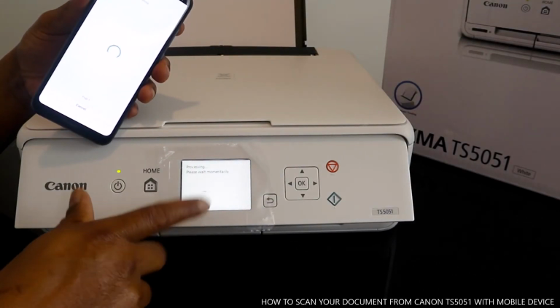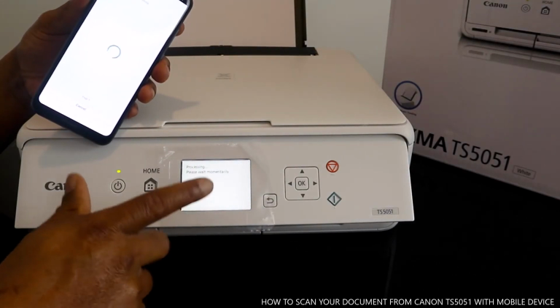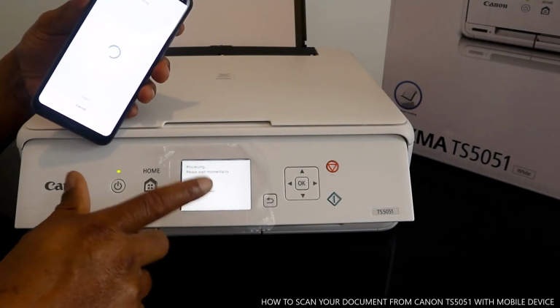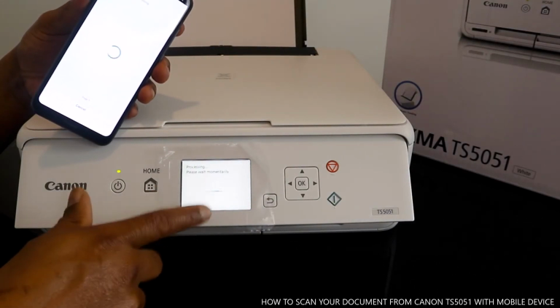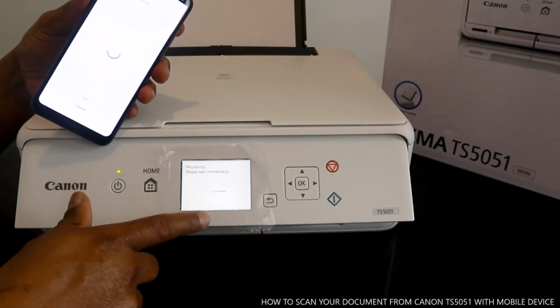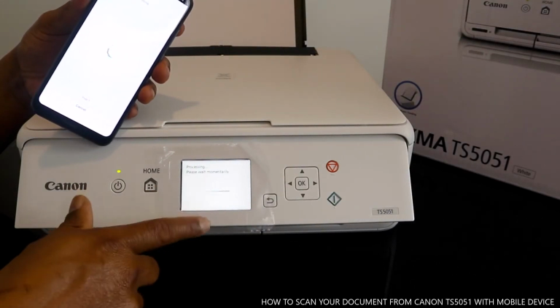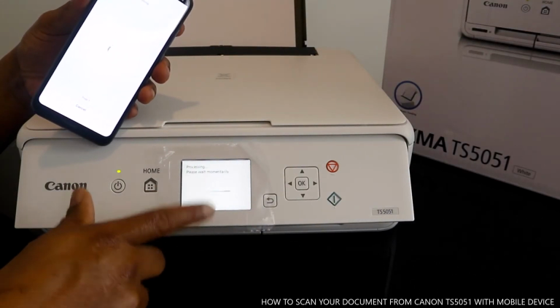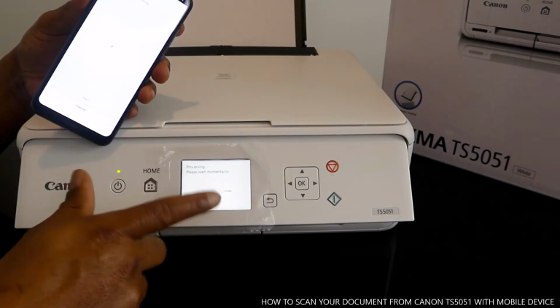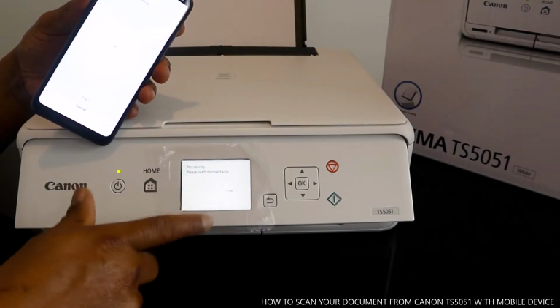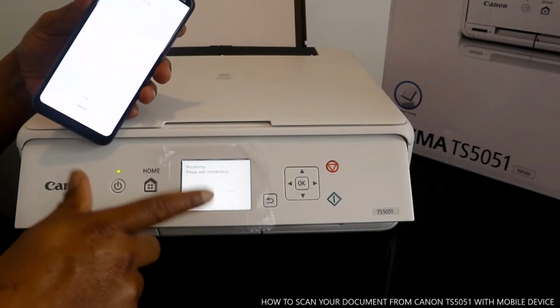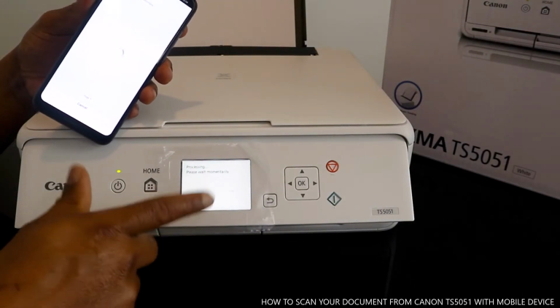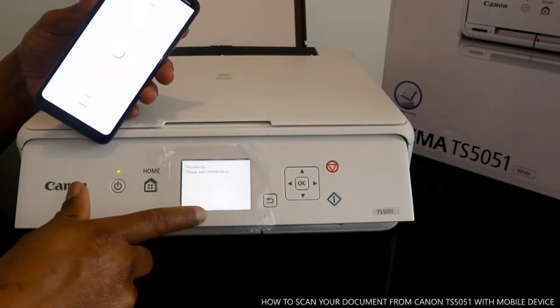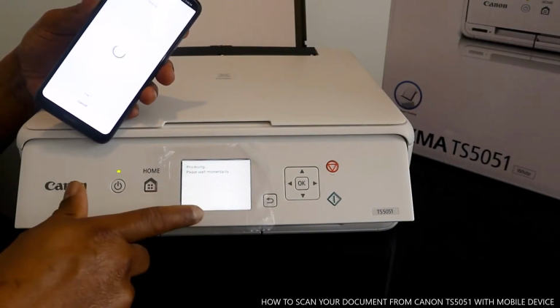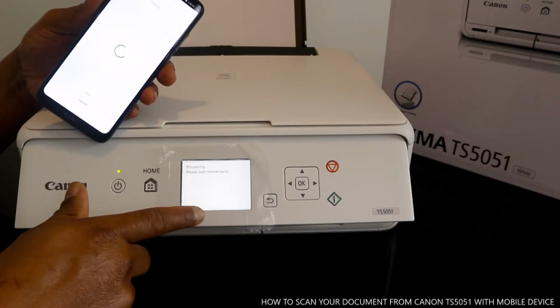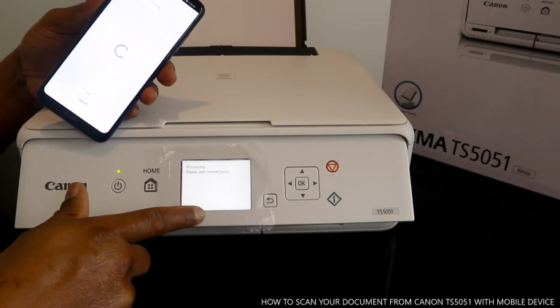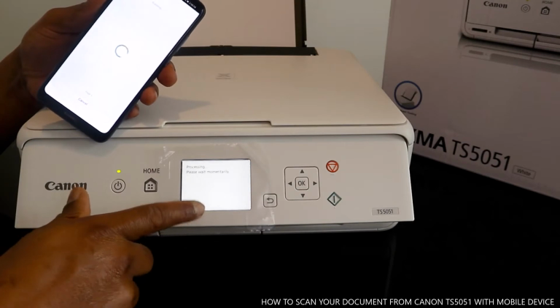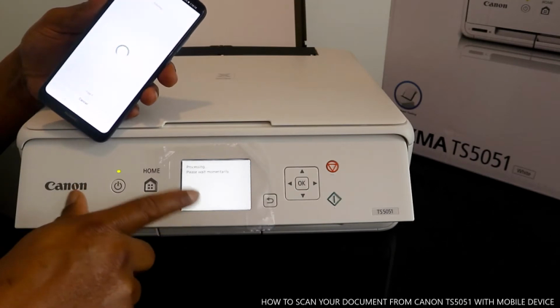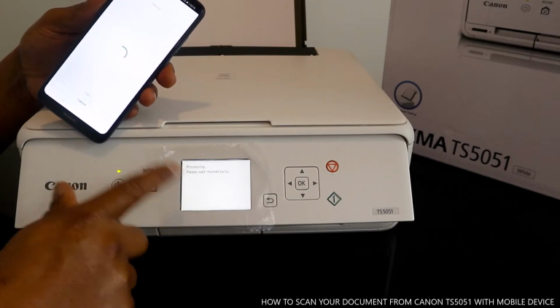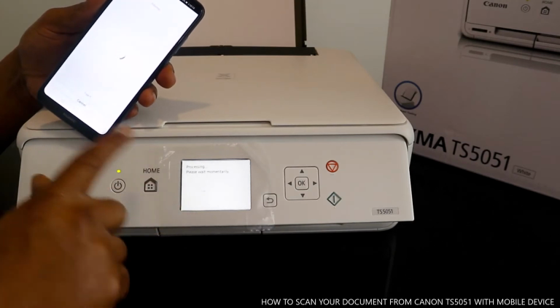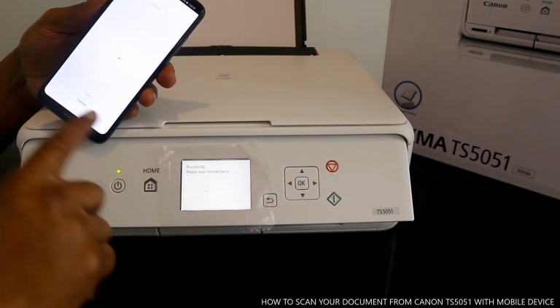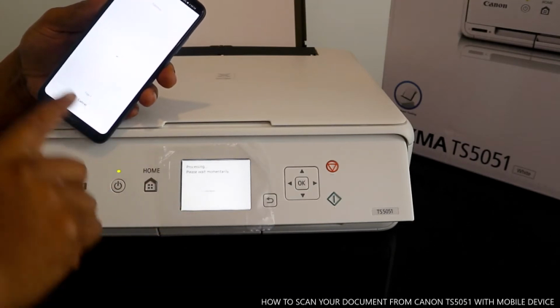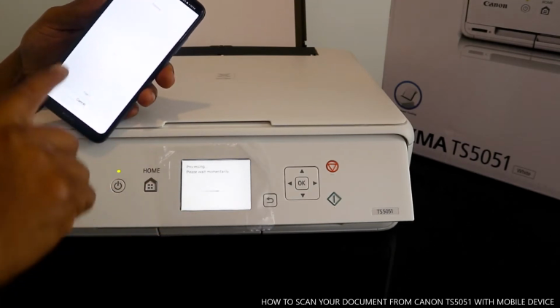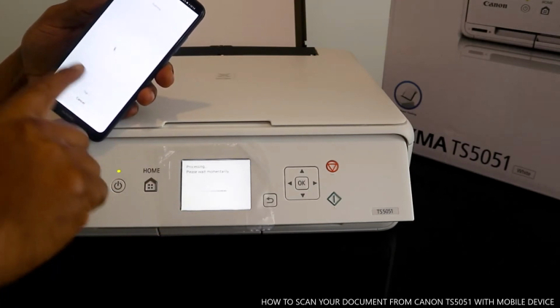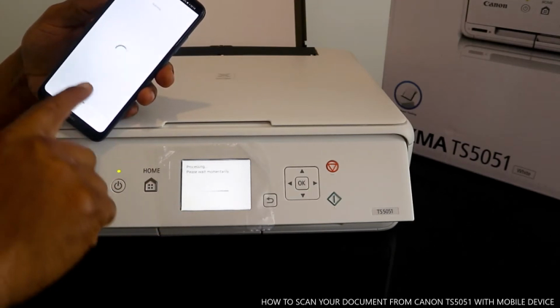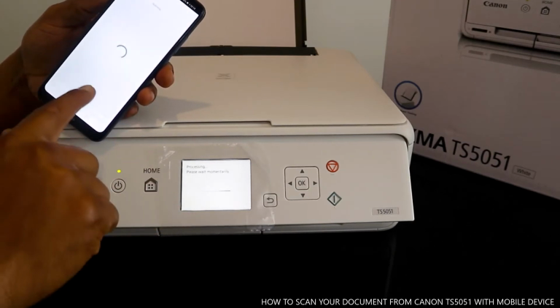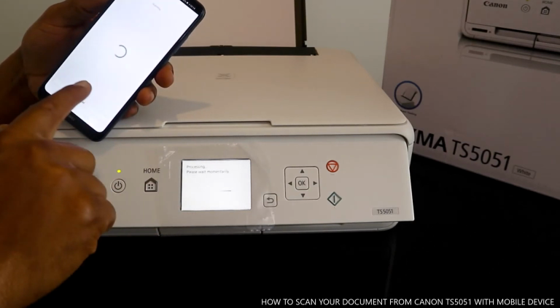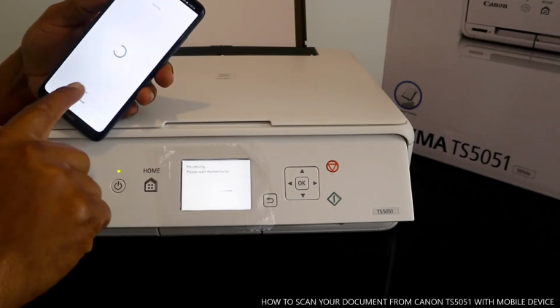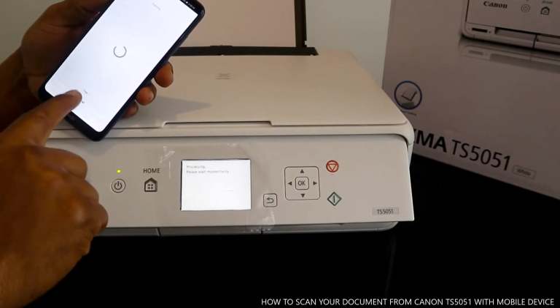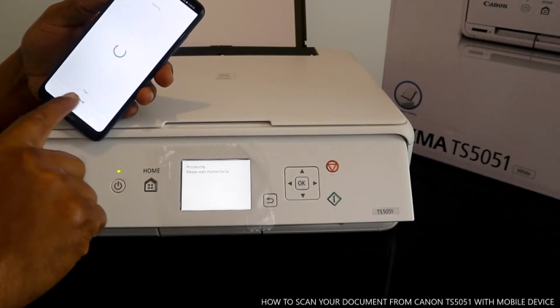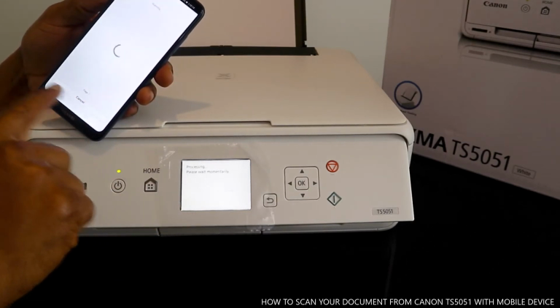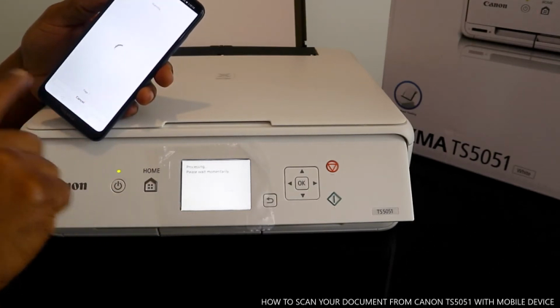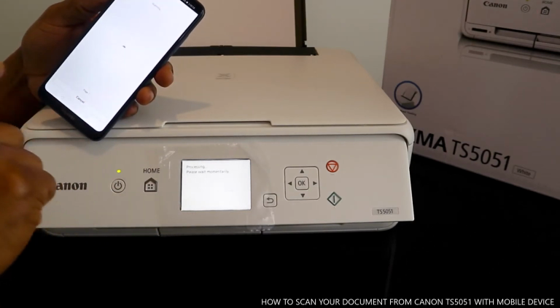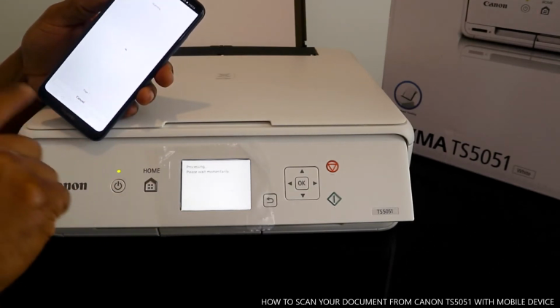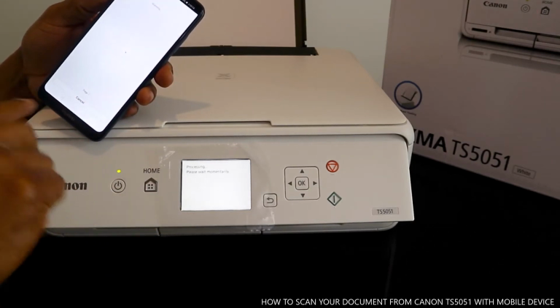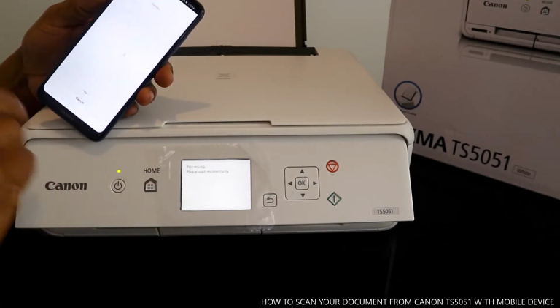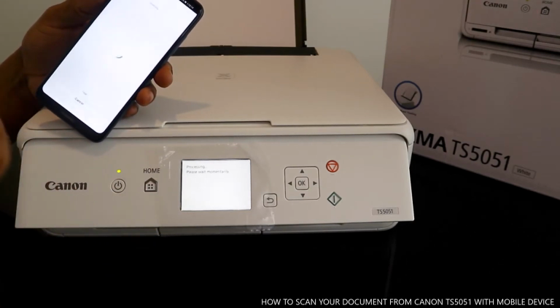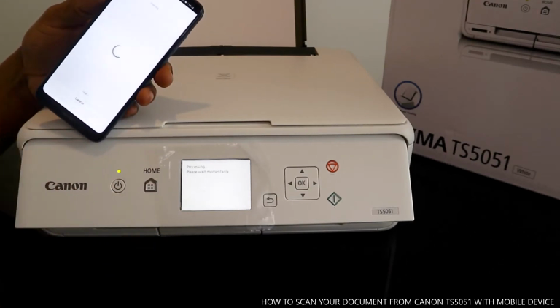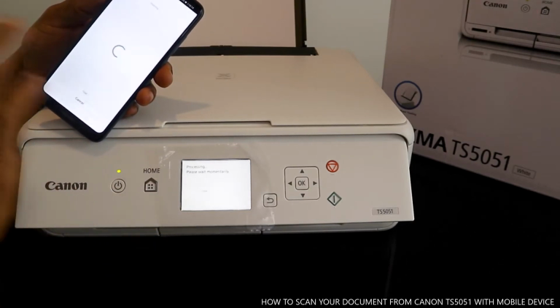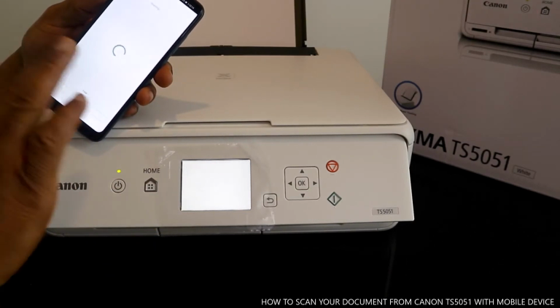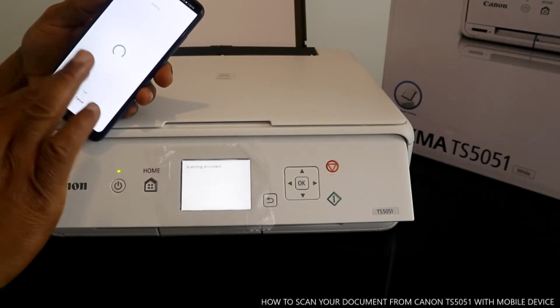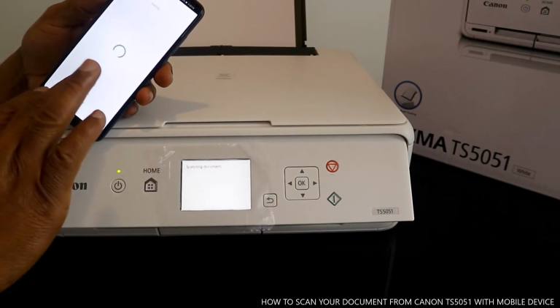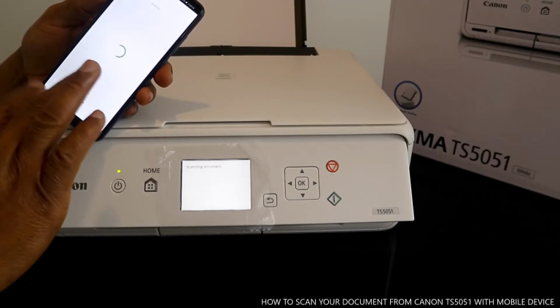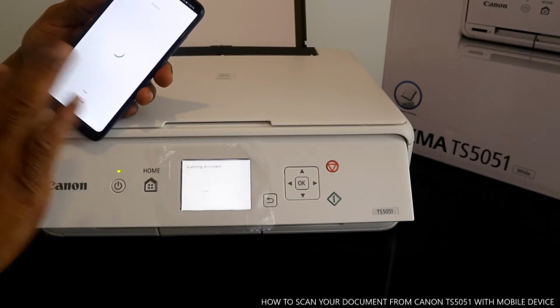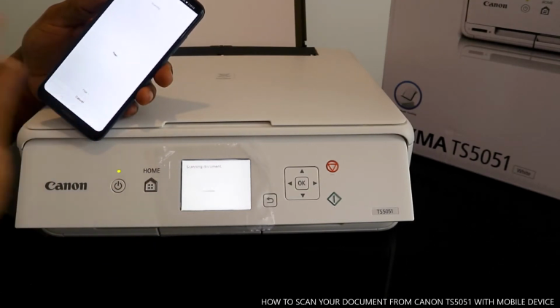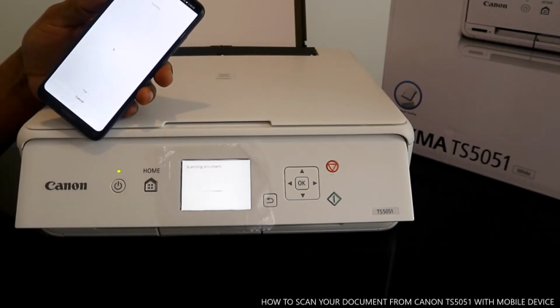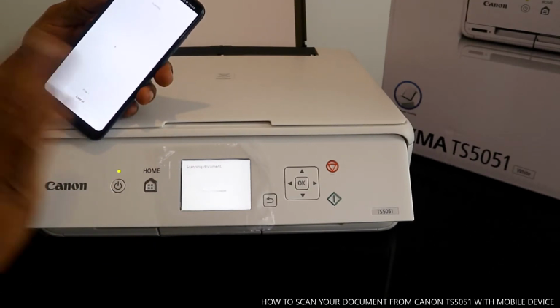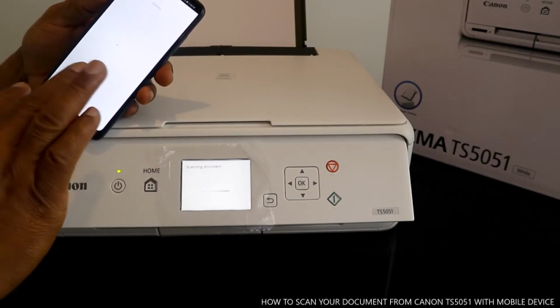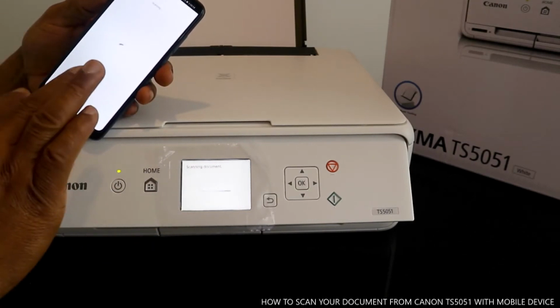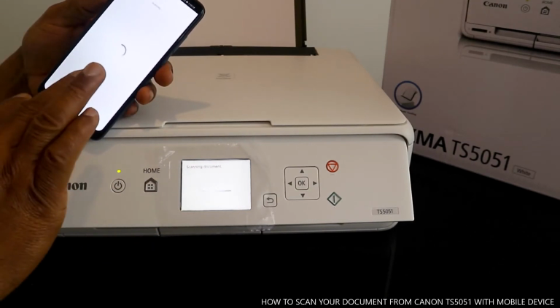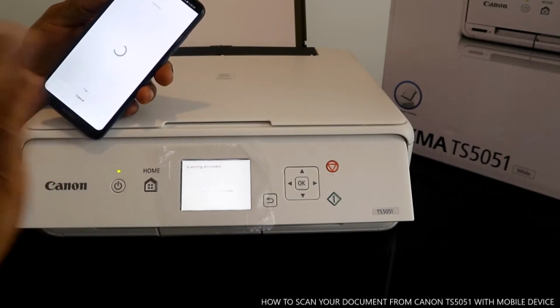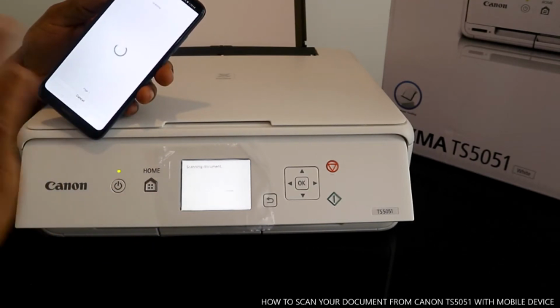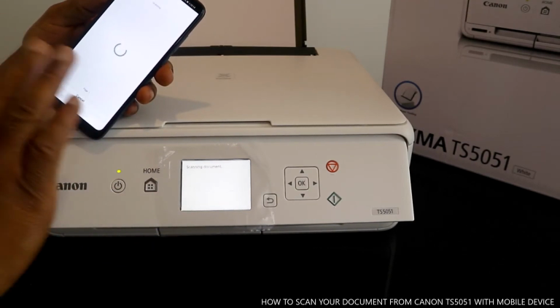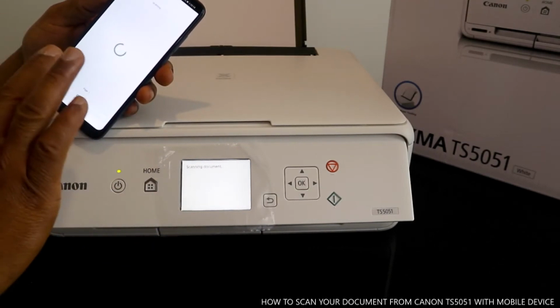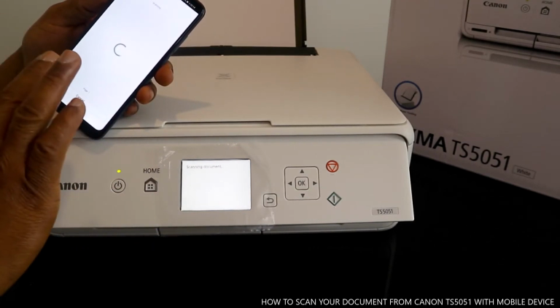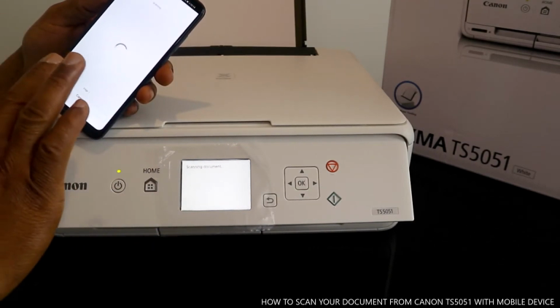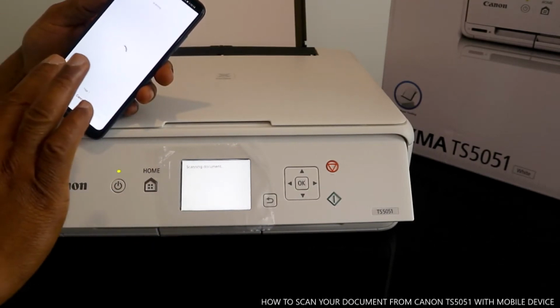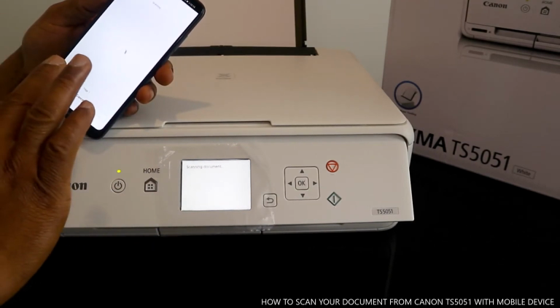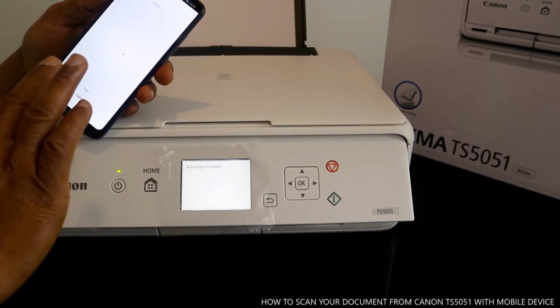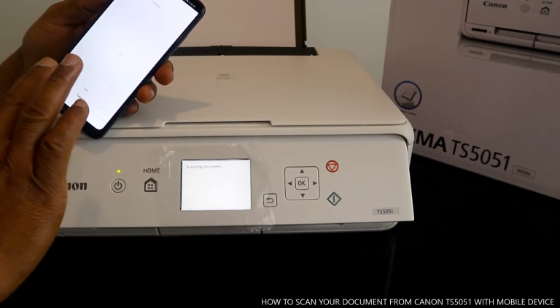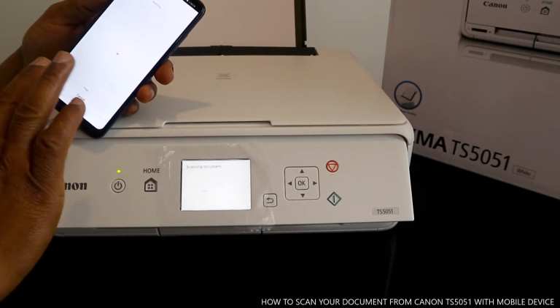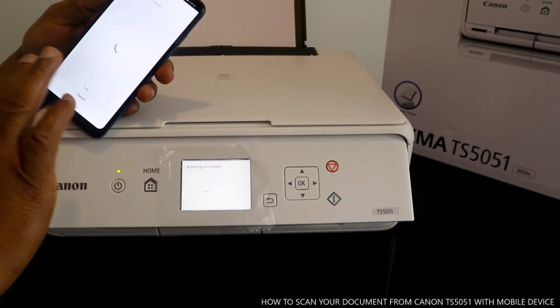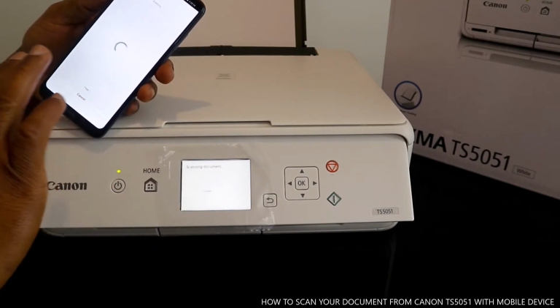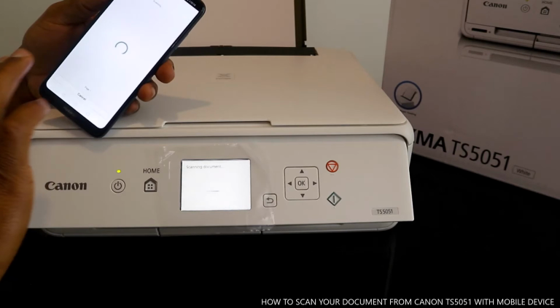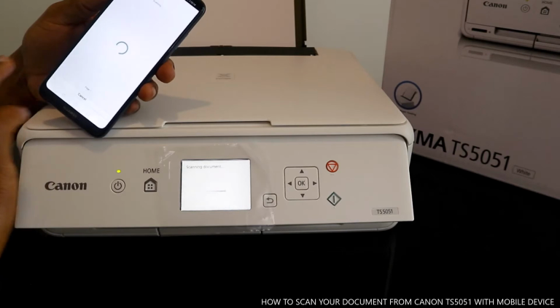Once you hit the scan button, if you look at the printer it will show you the process. Please wait momentarily. On your mobile device it will also show you scanning in progress.